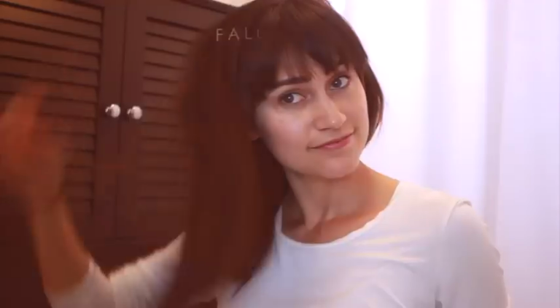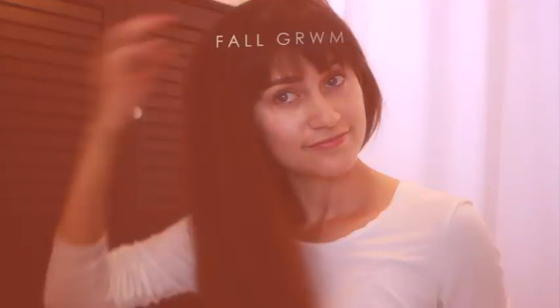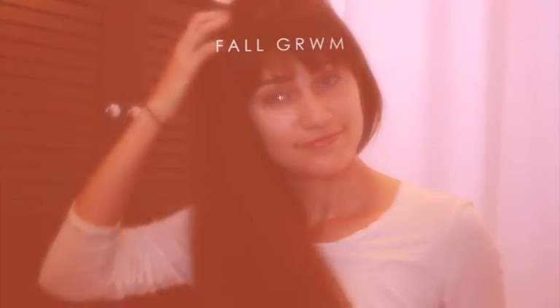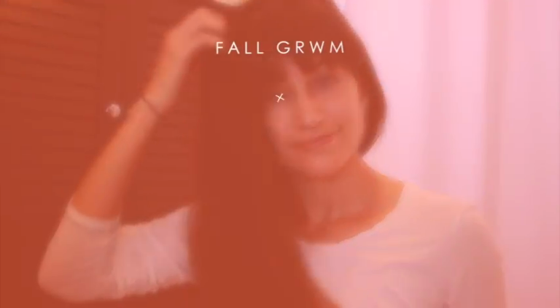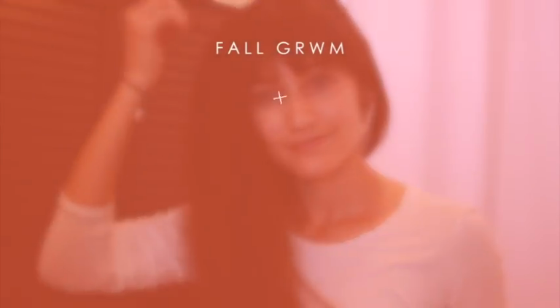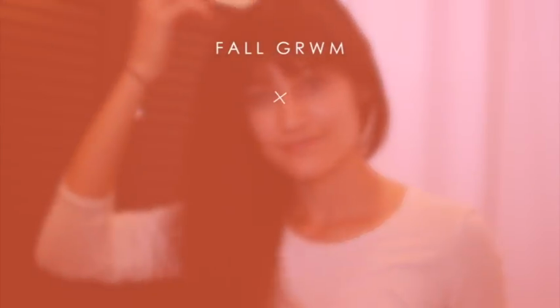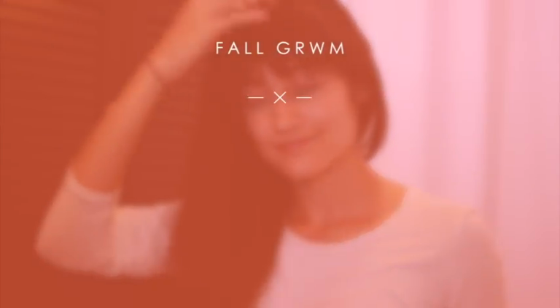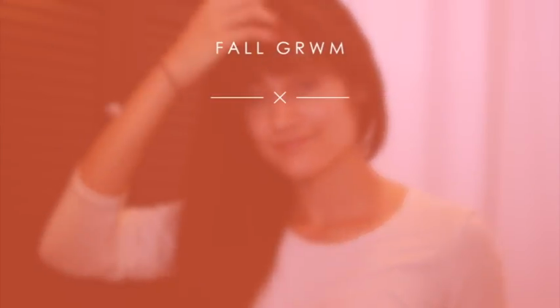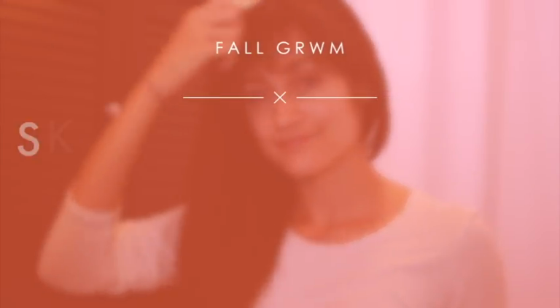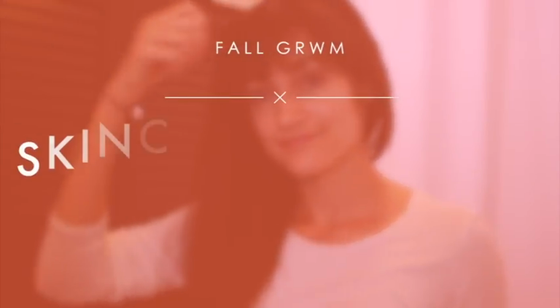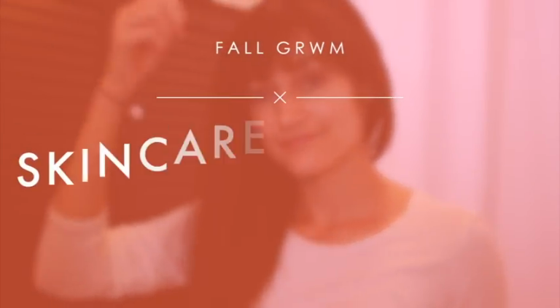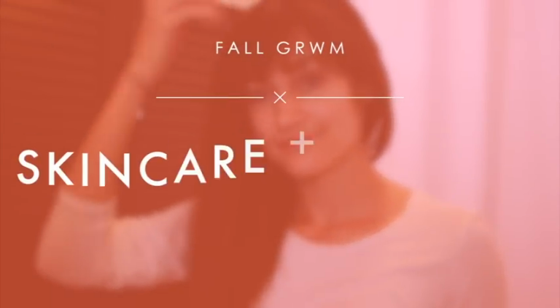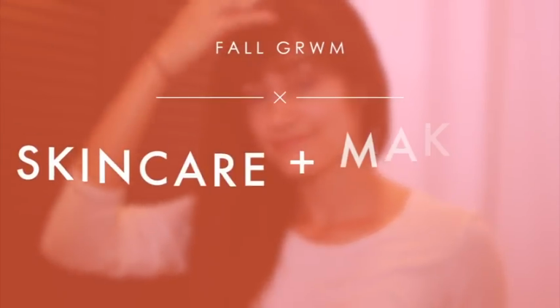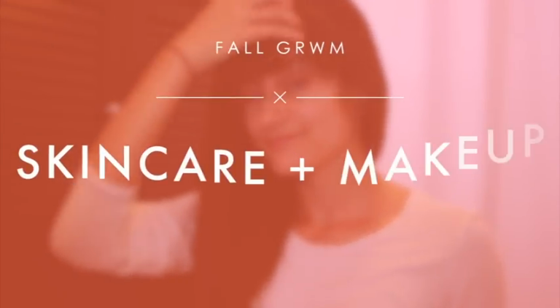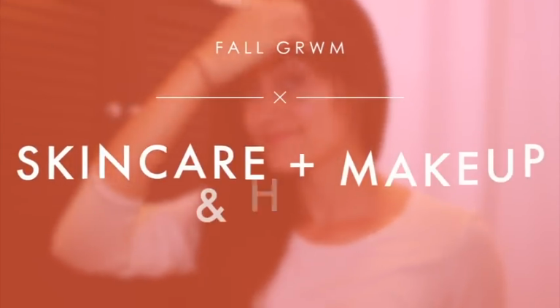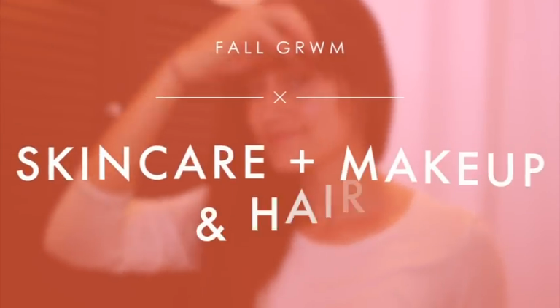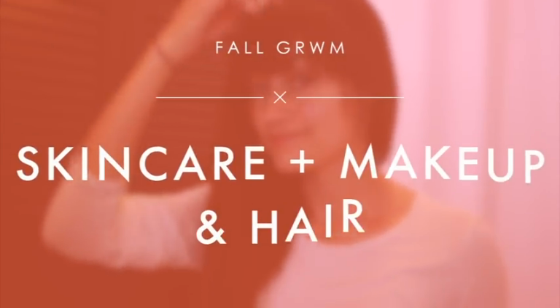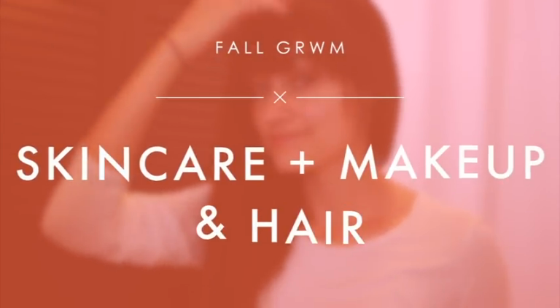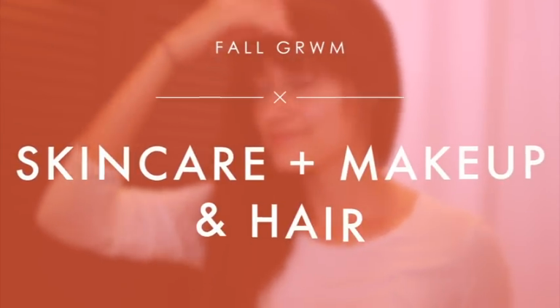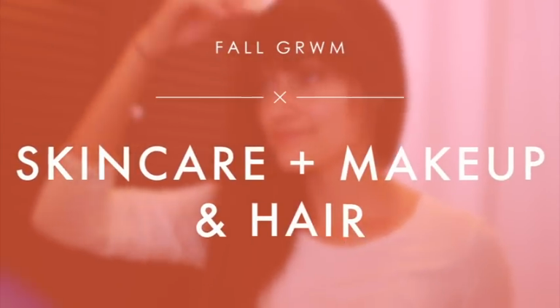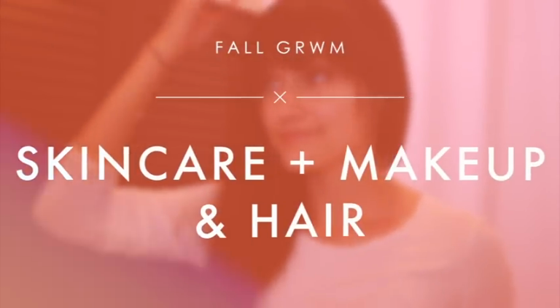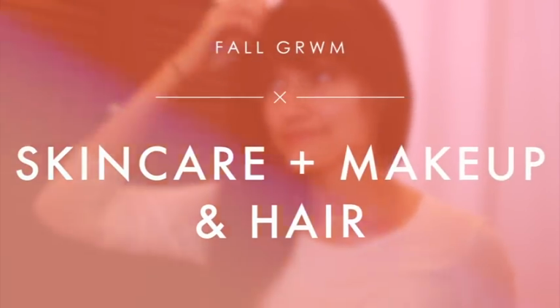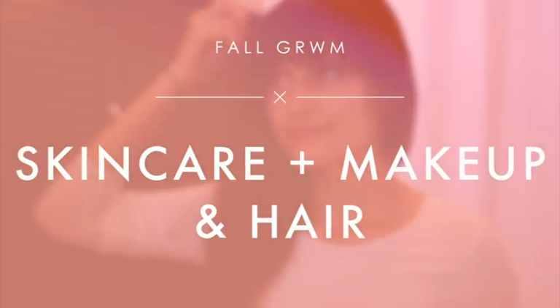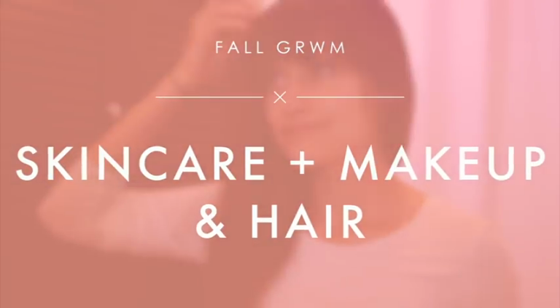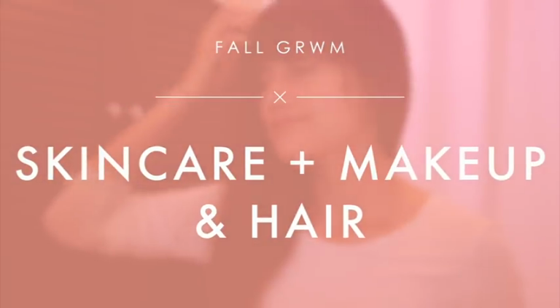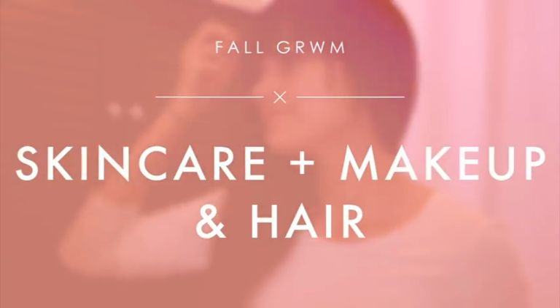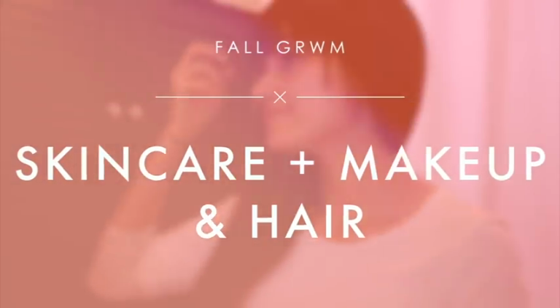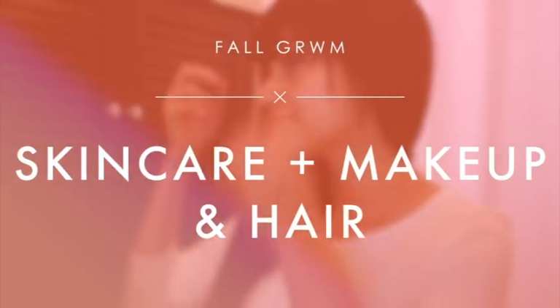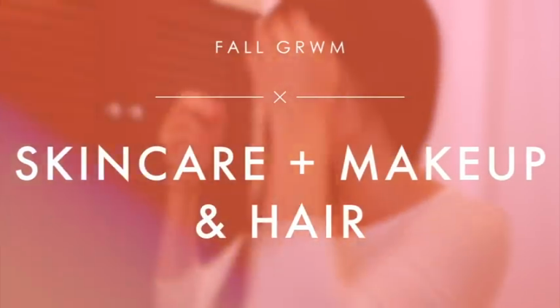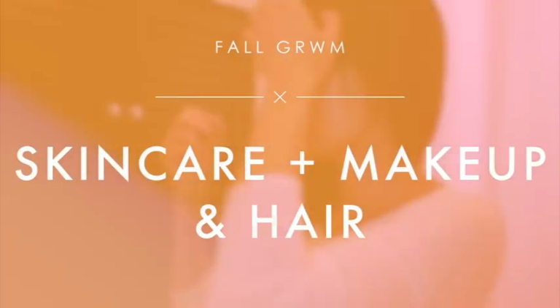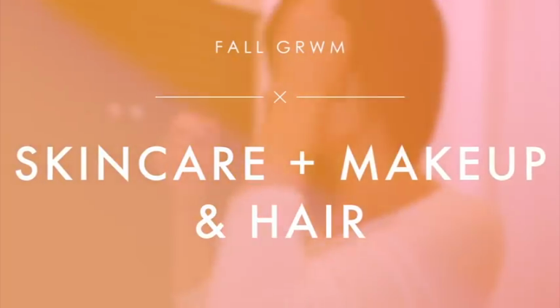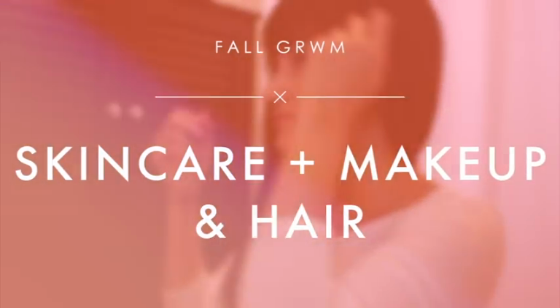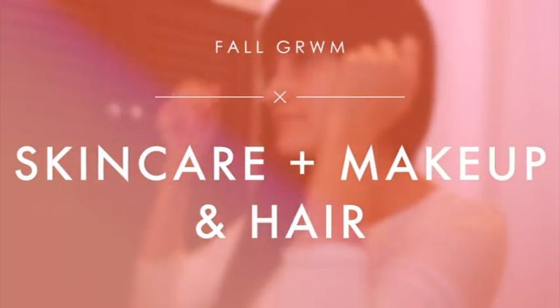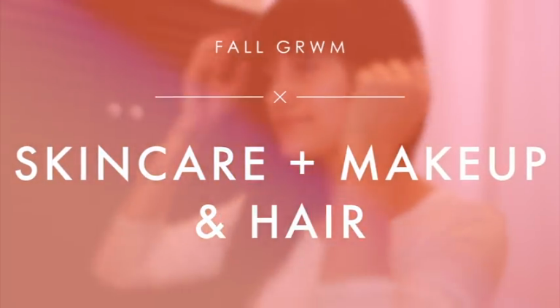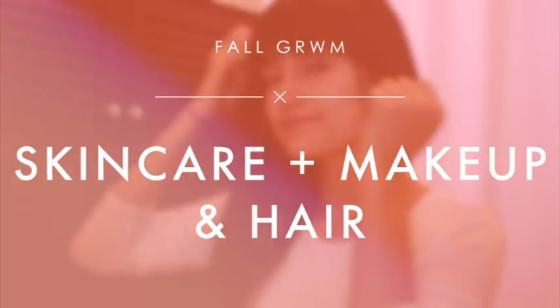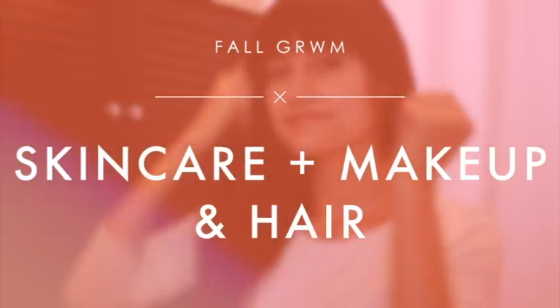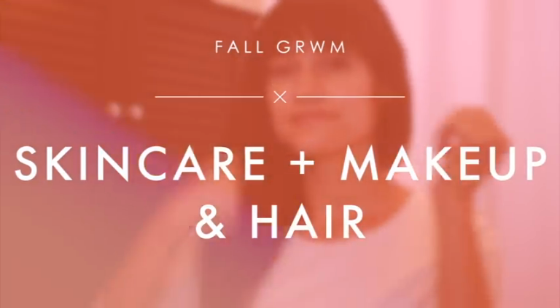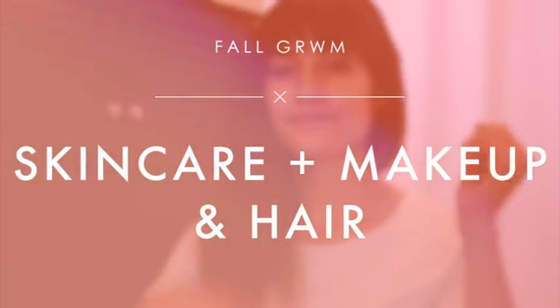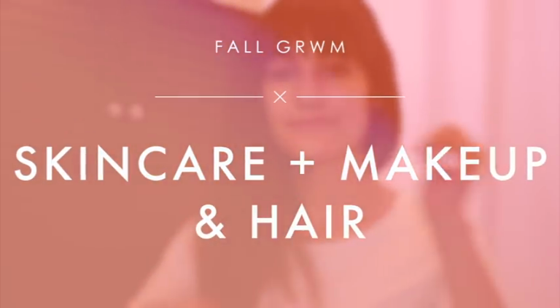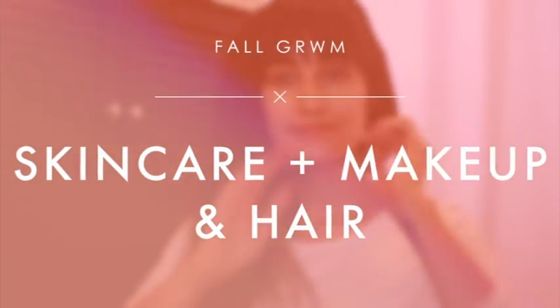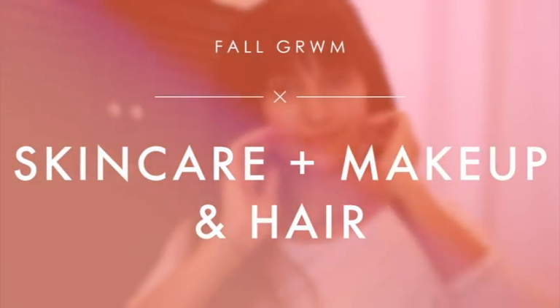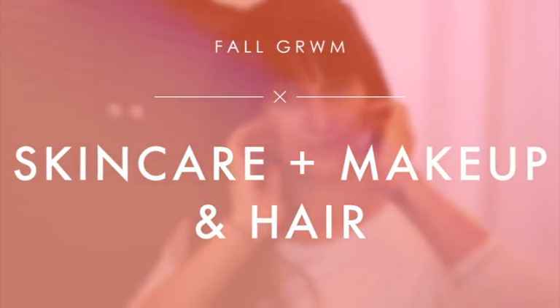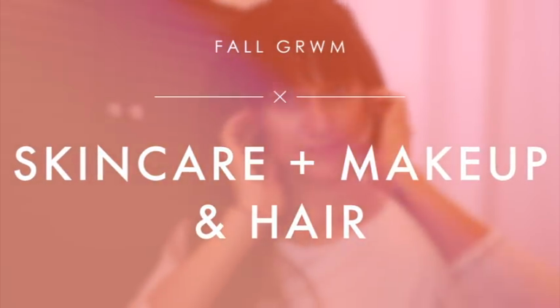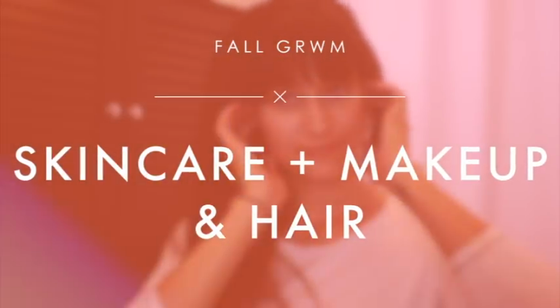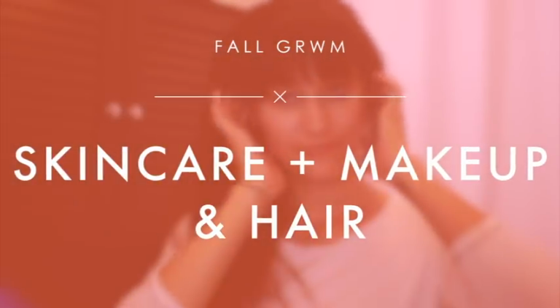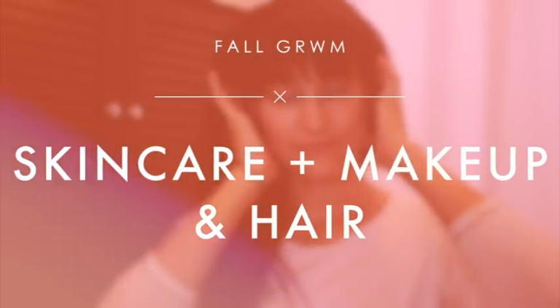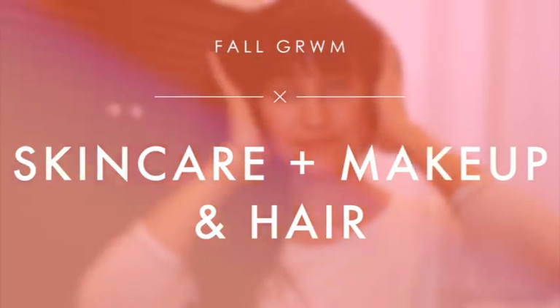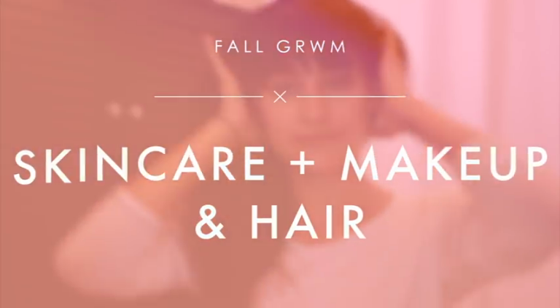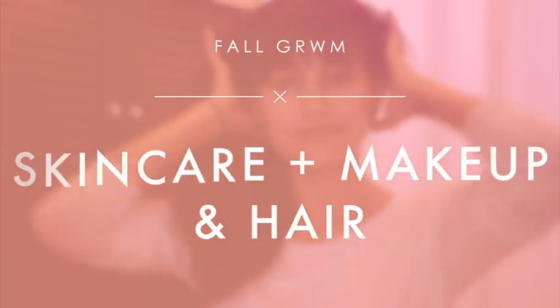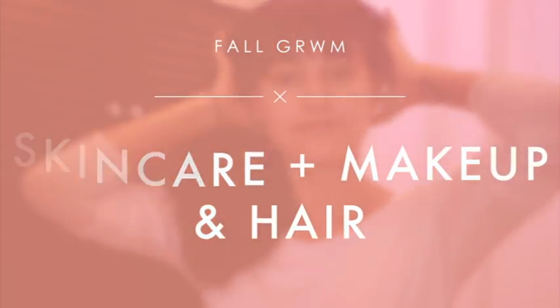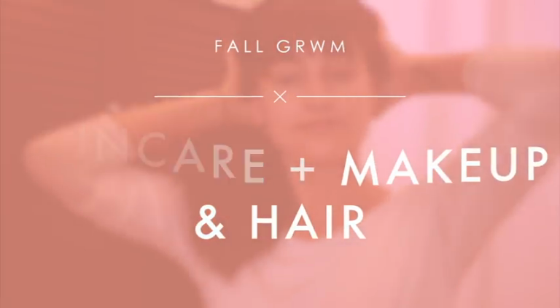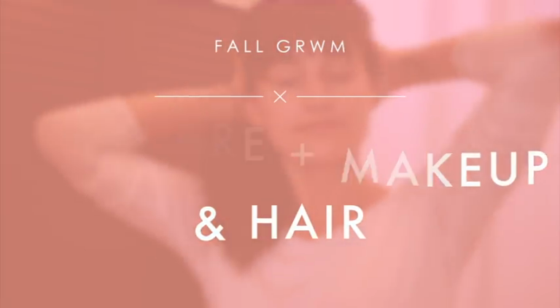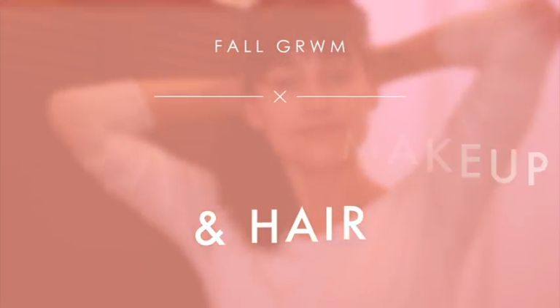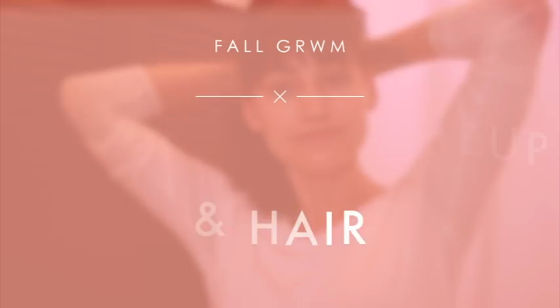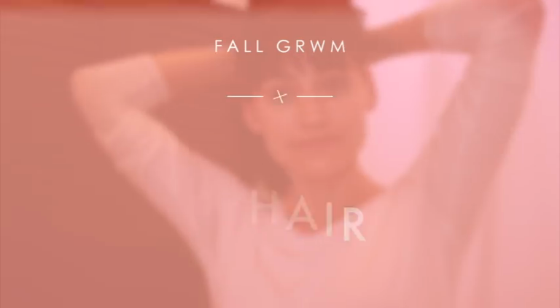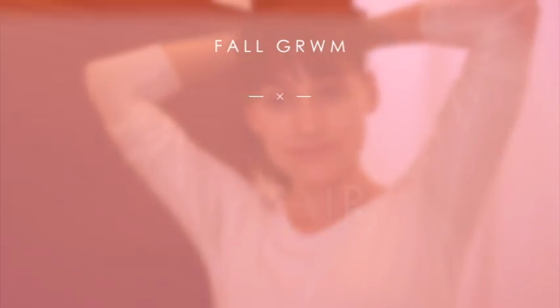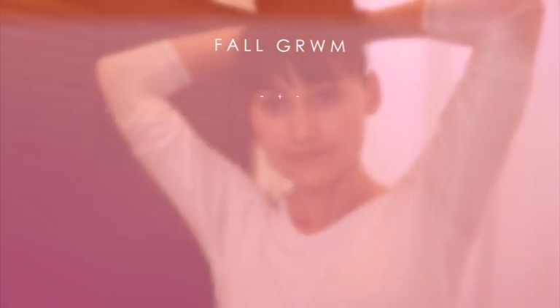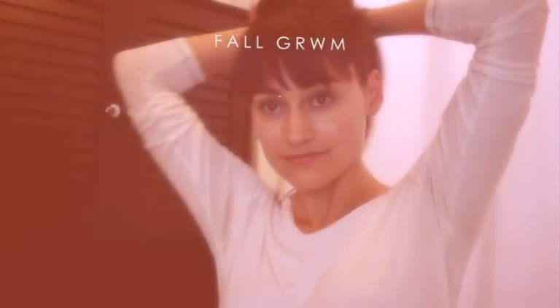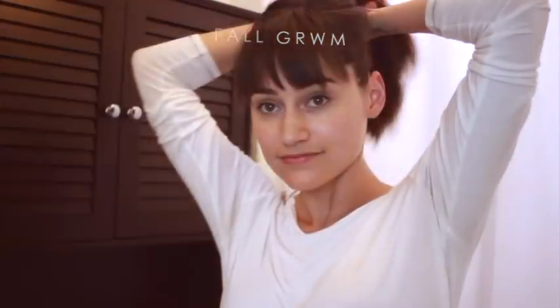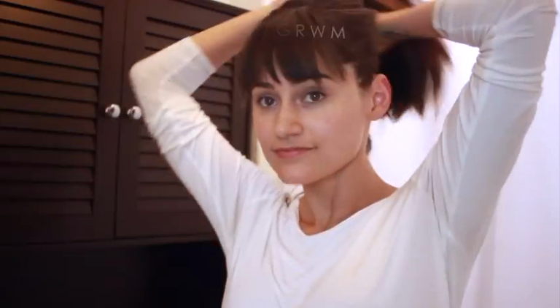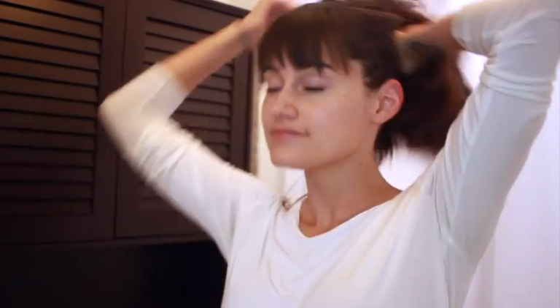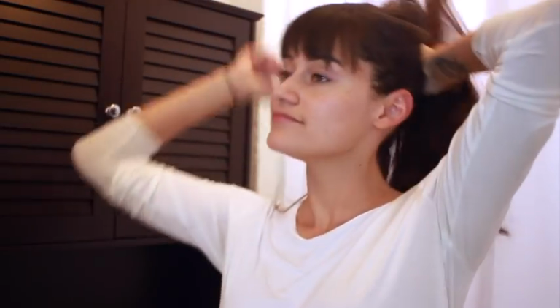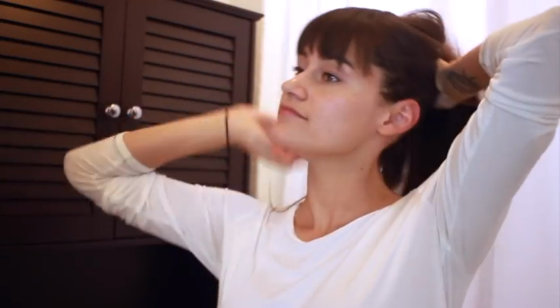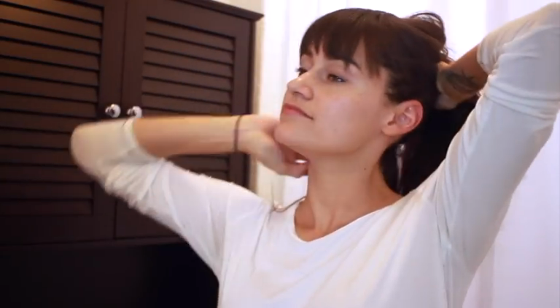Hey guys, so today I have a fall get ready with me. I'm doing my skincare, makeup, and also my hair, so let's go ahead and get started.